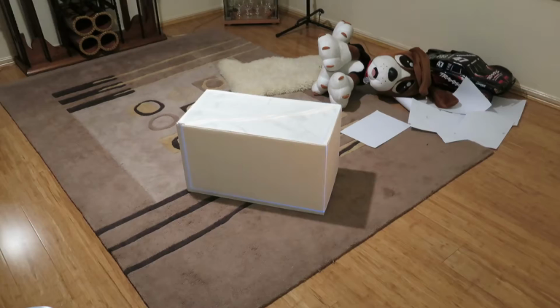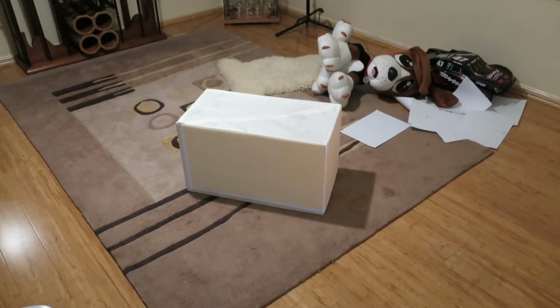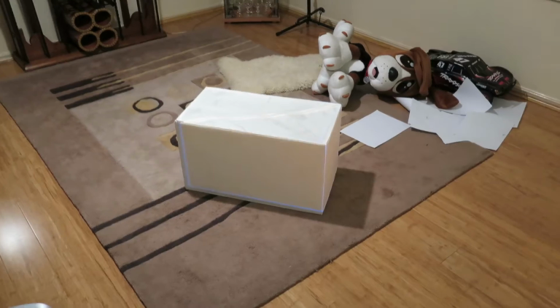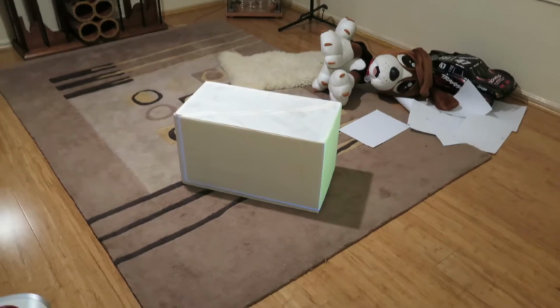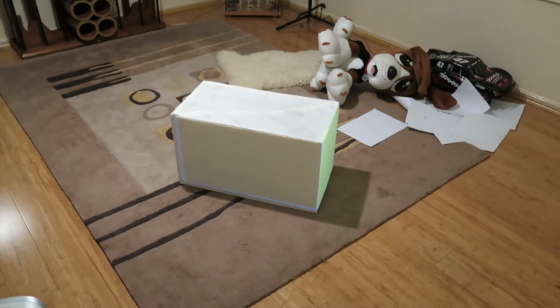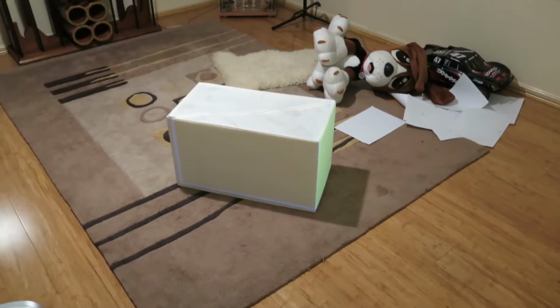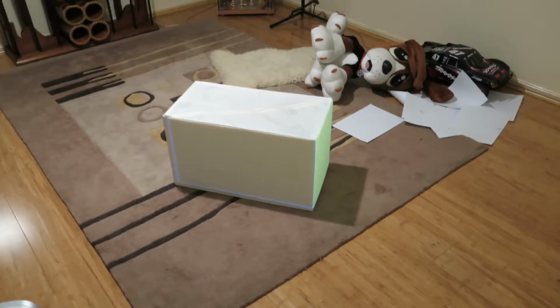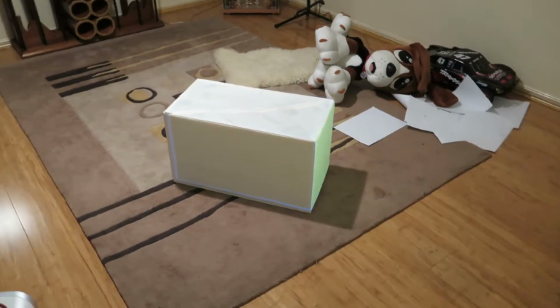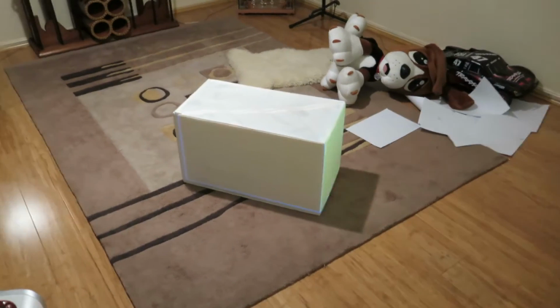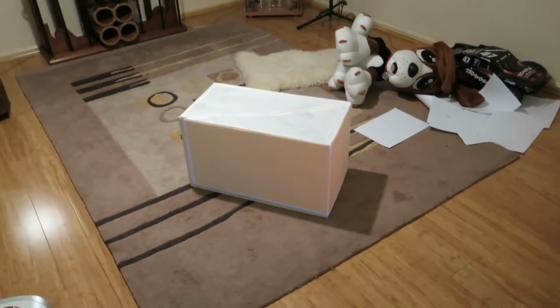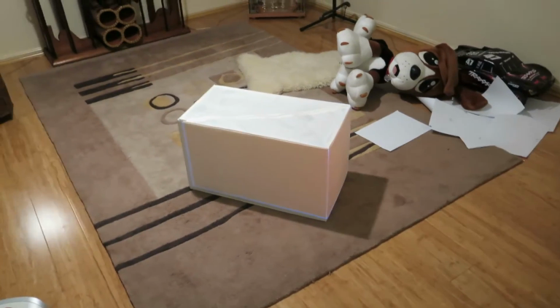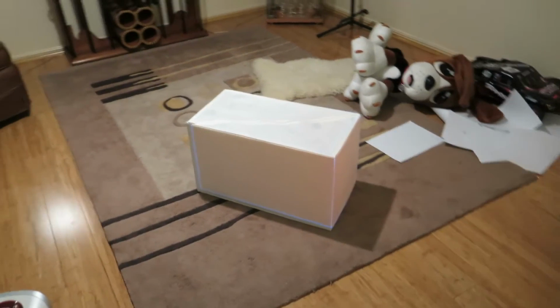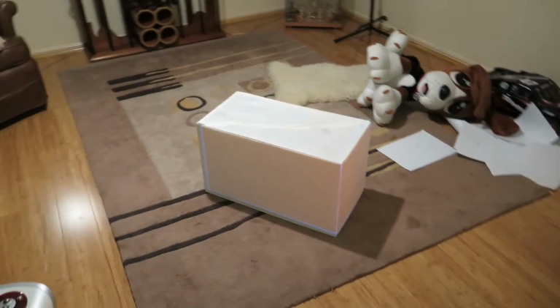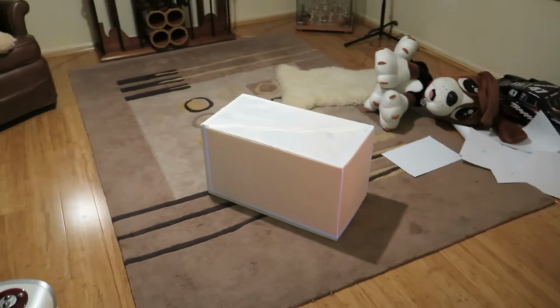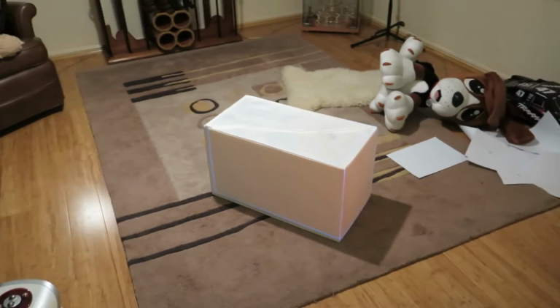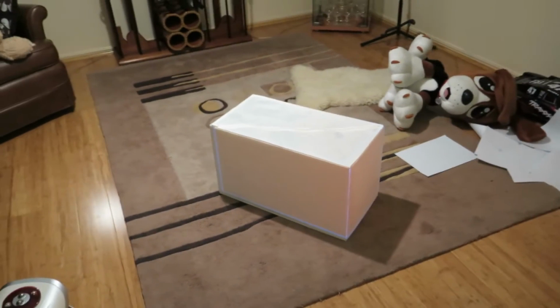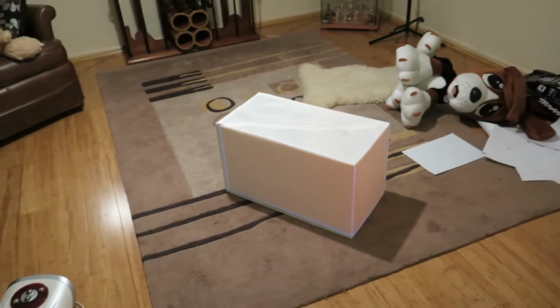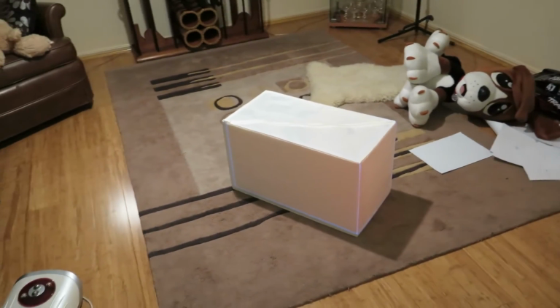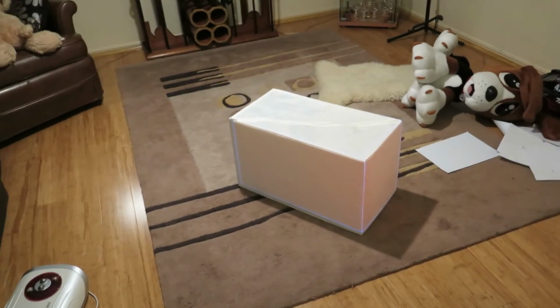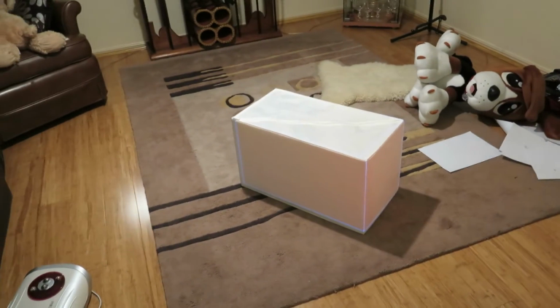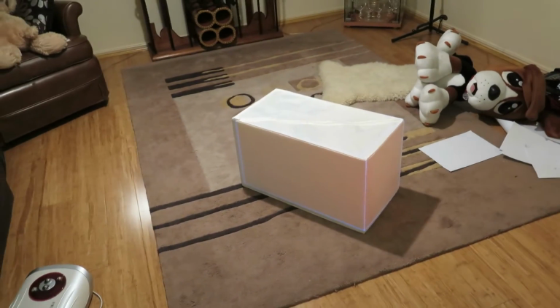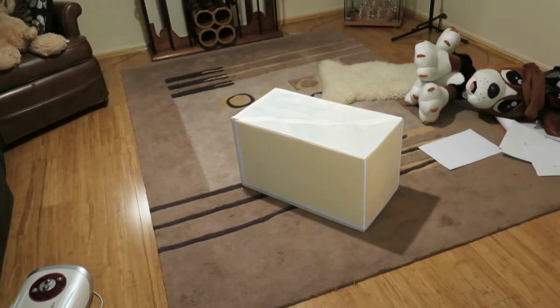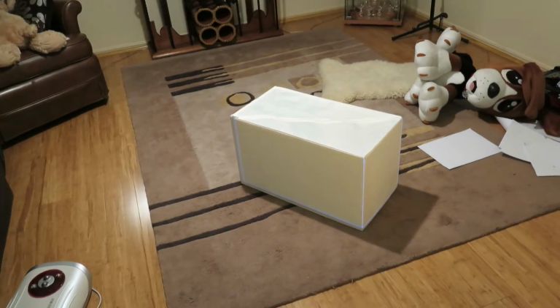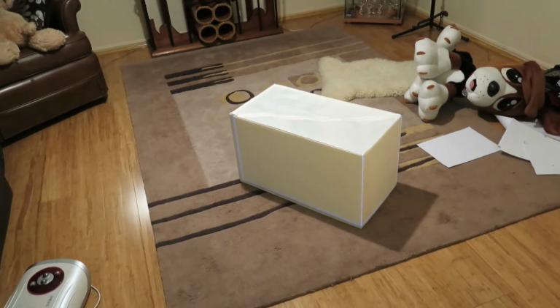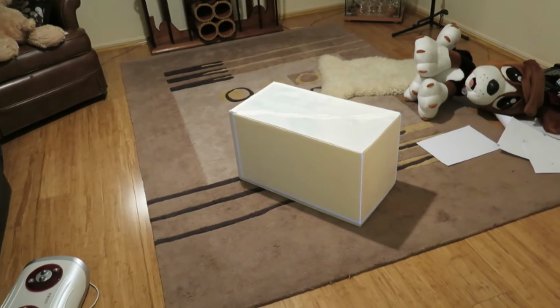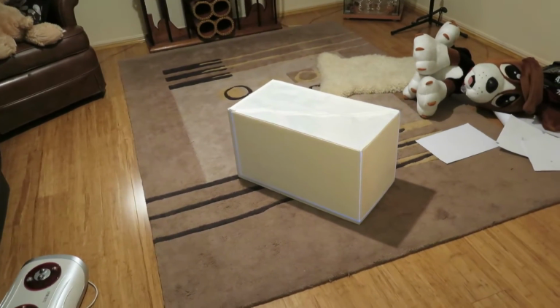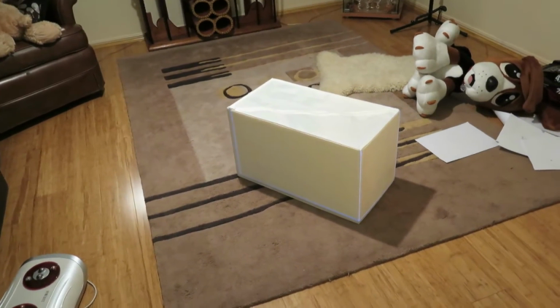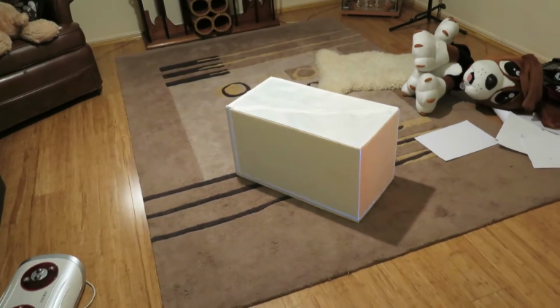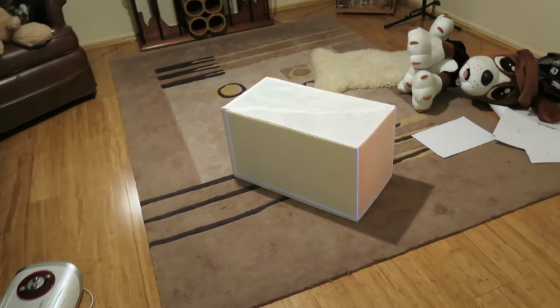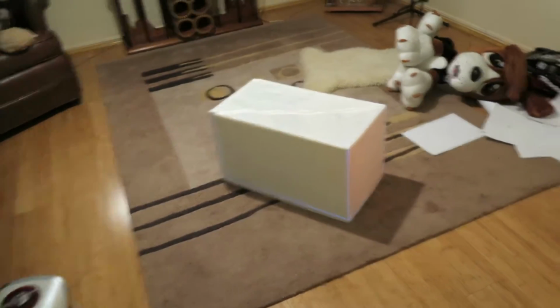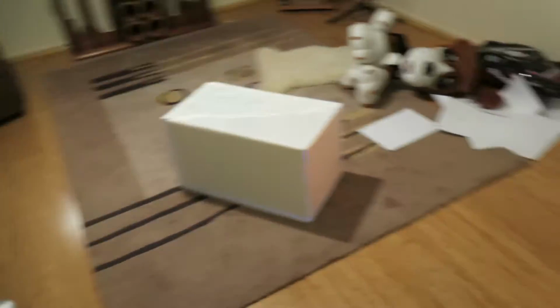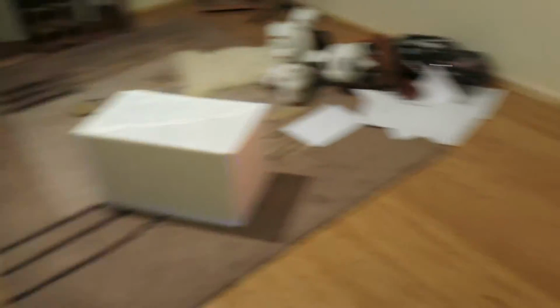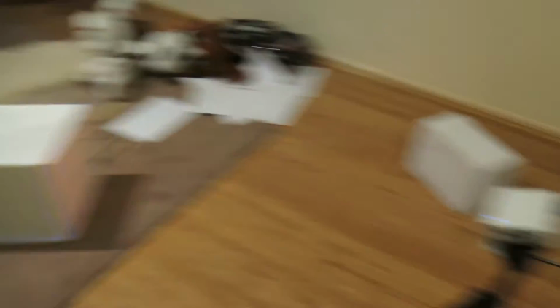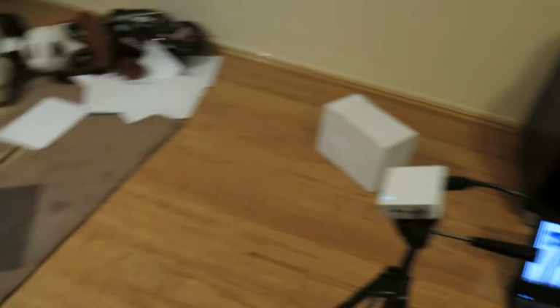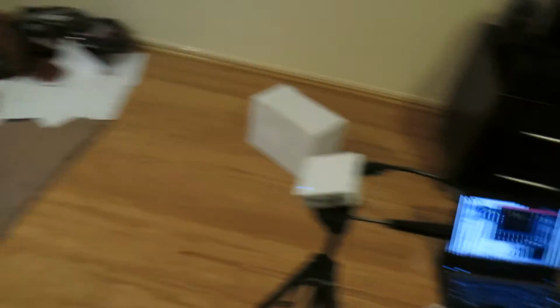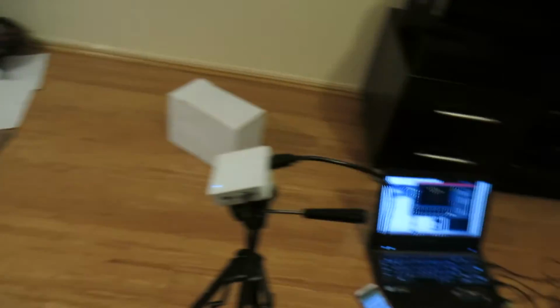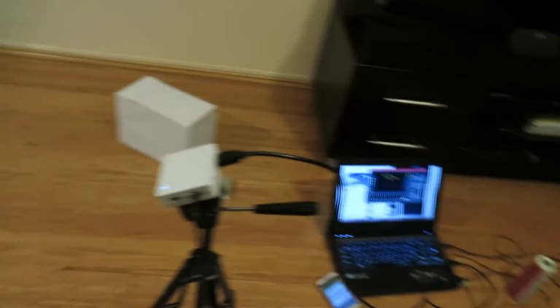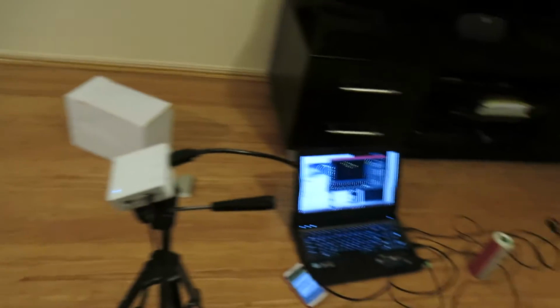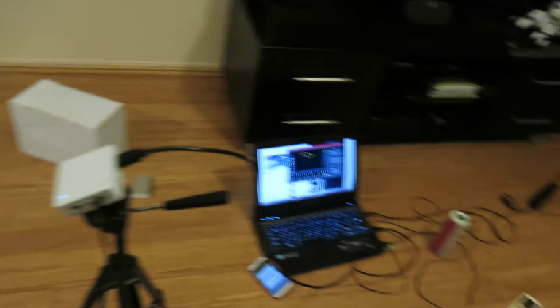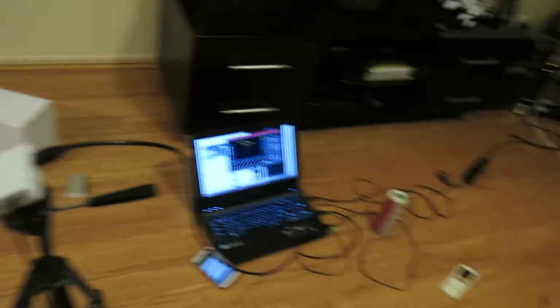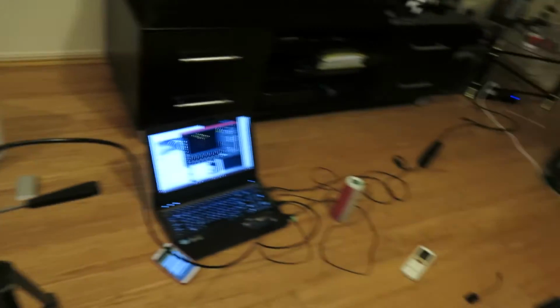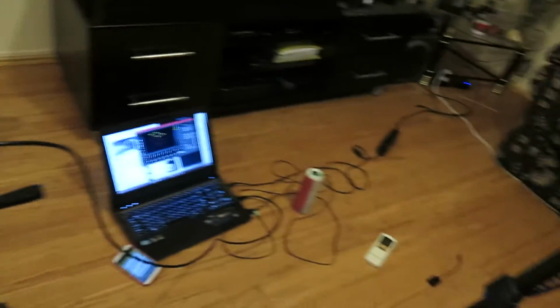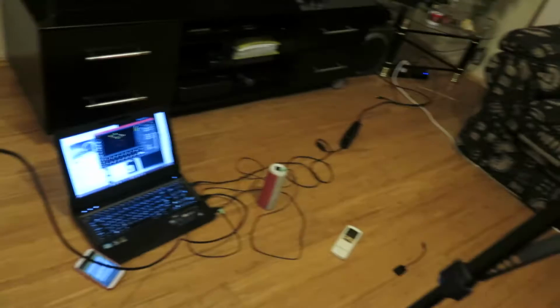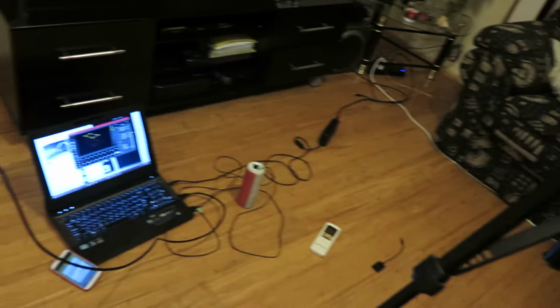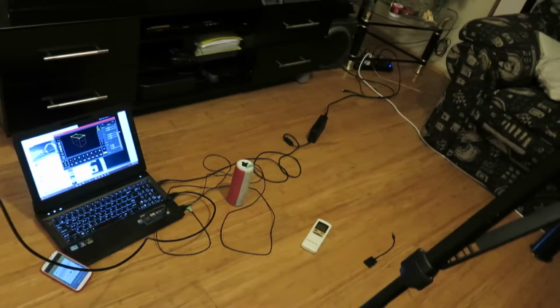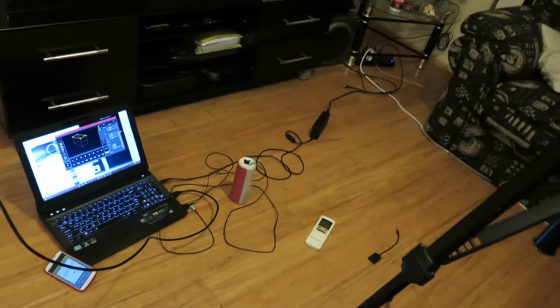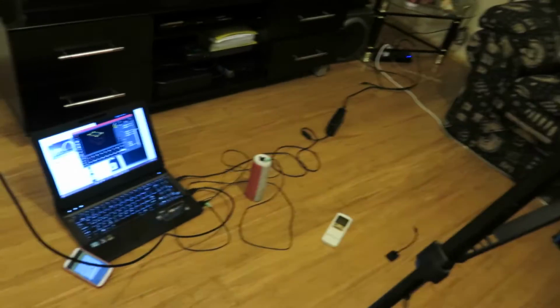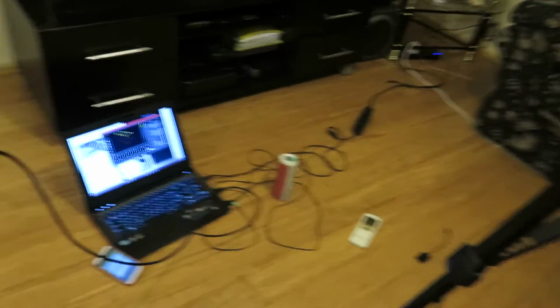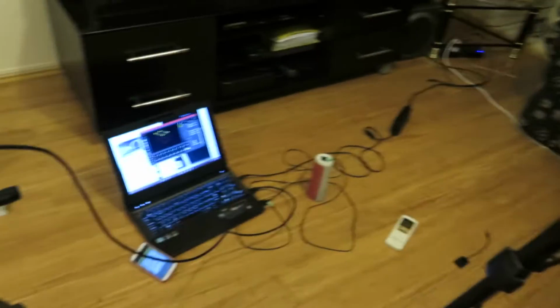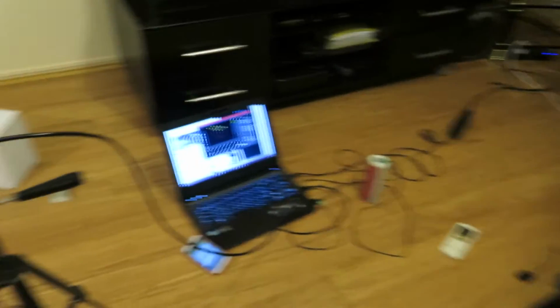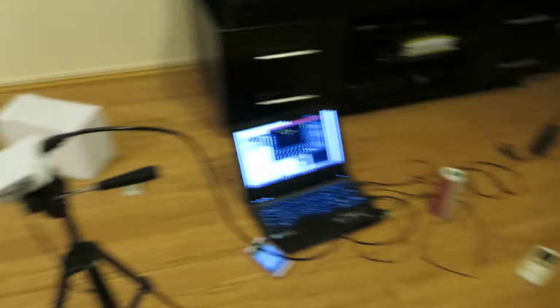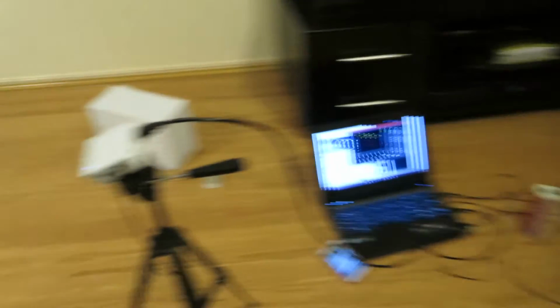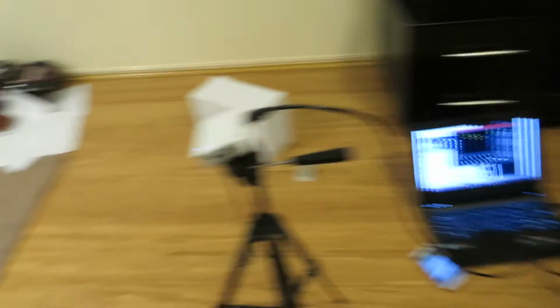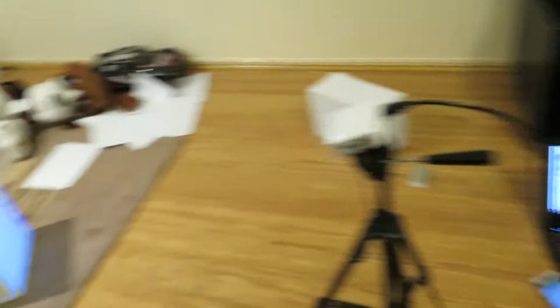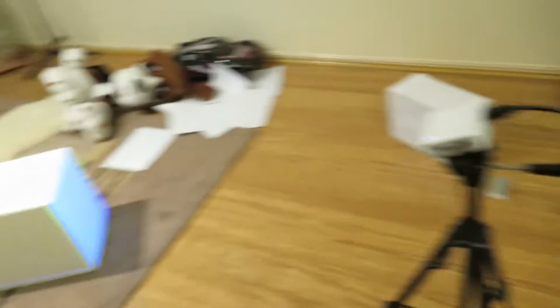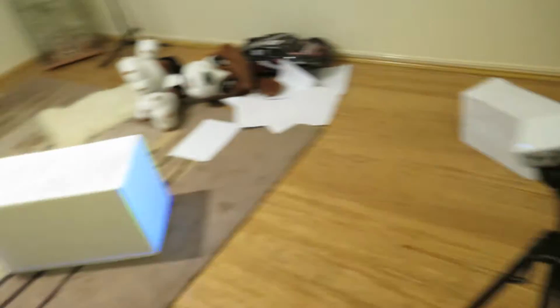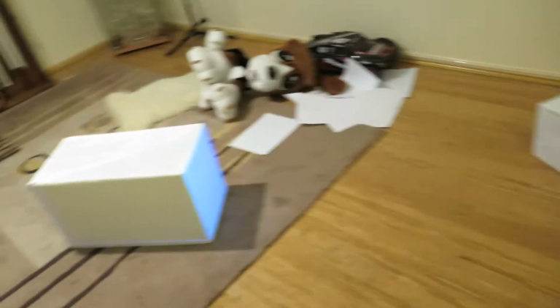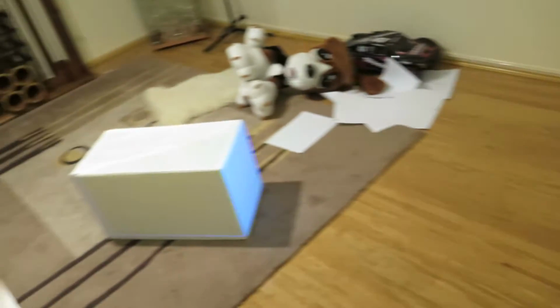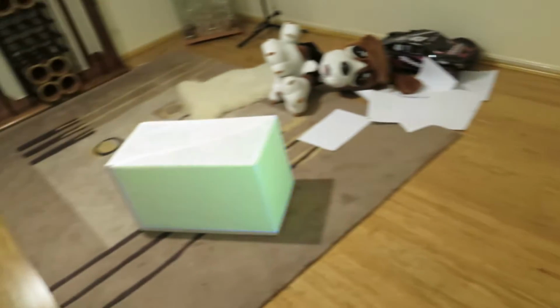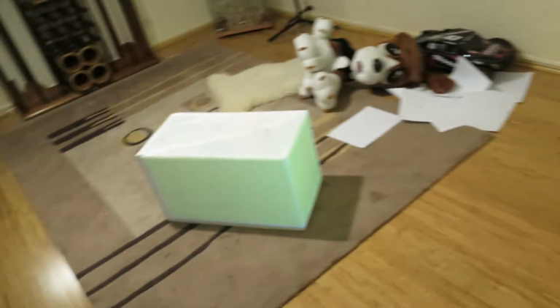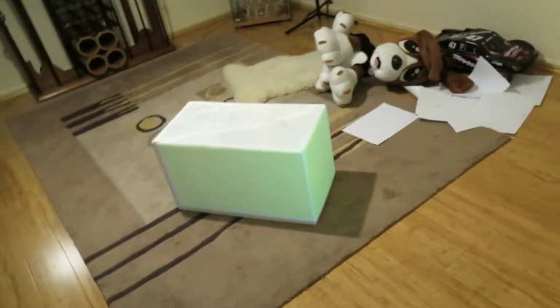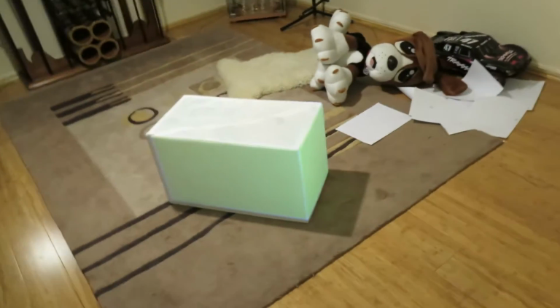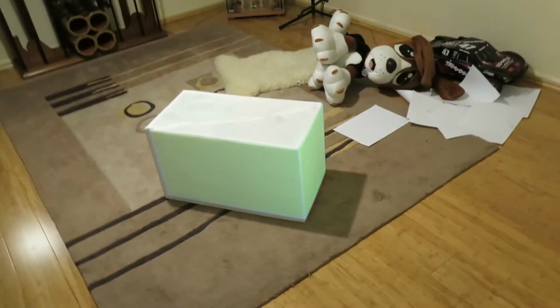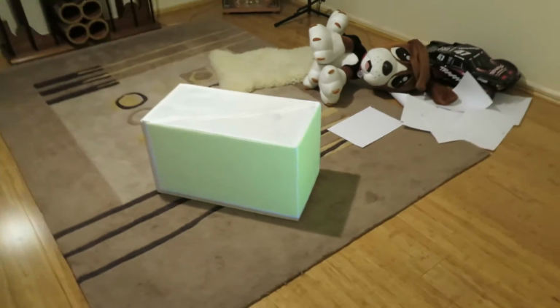Hey guys, today I'm going to be doing a video of my latest project — projector mapping.